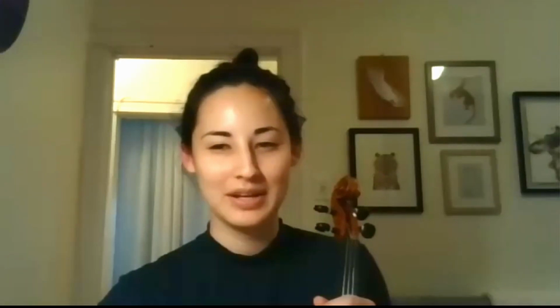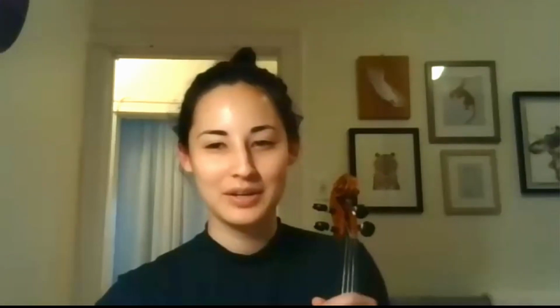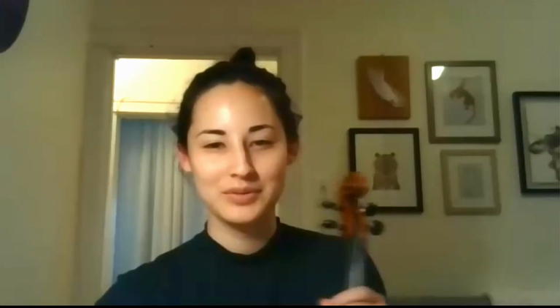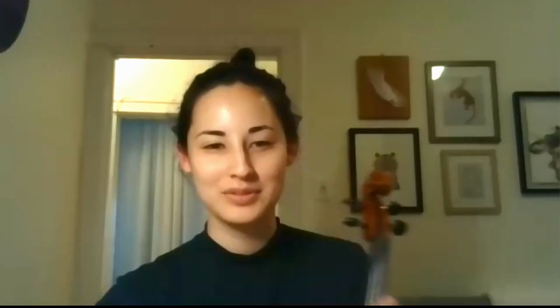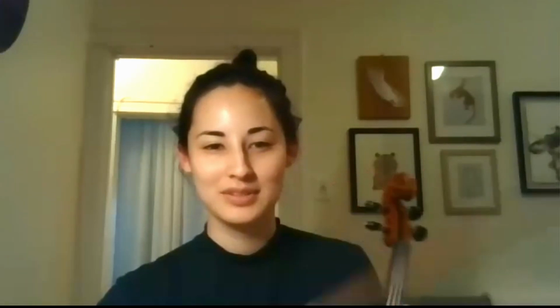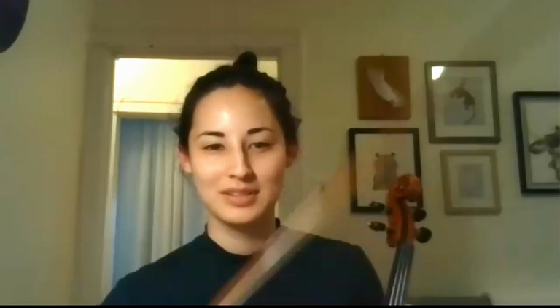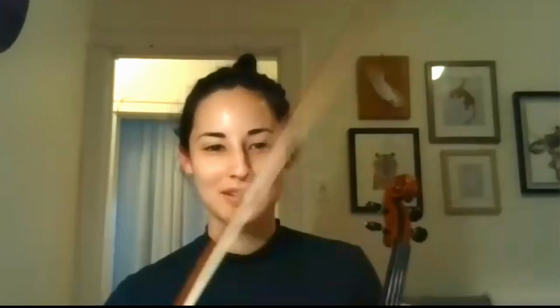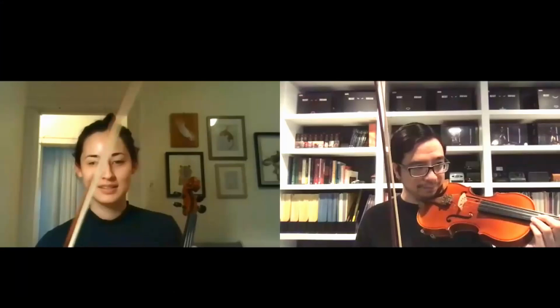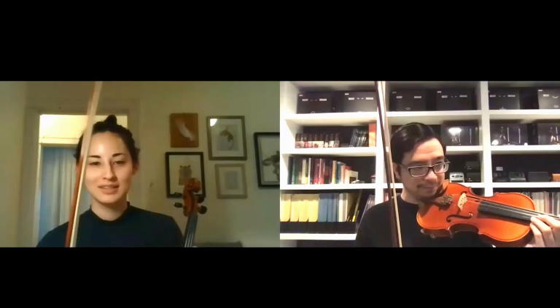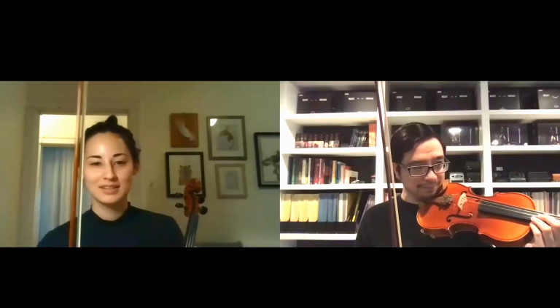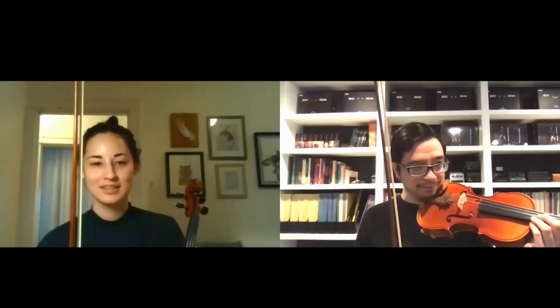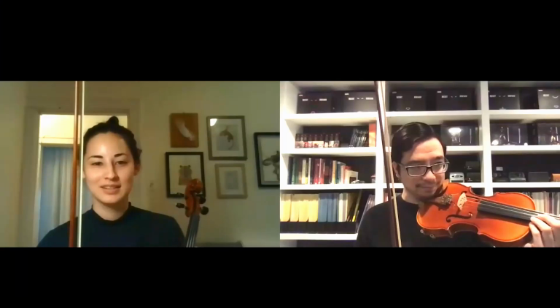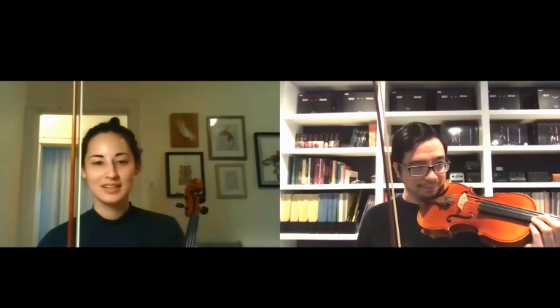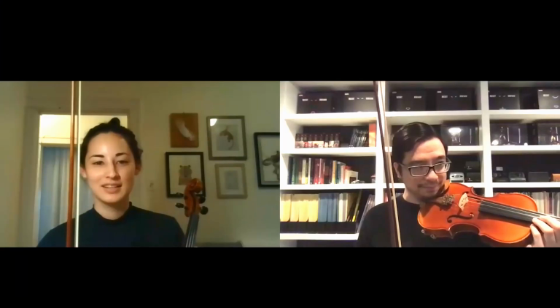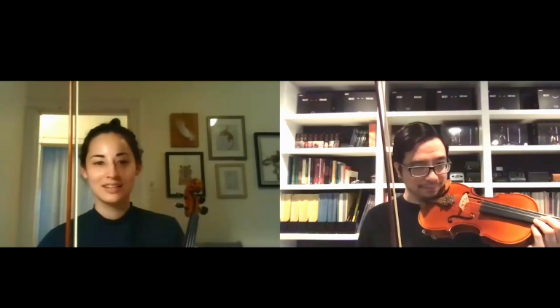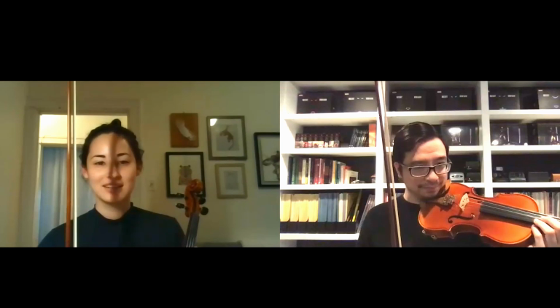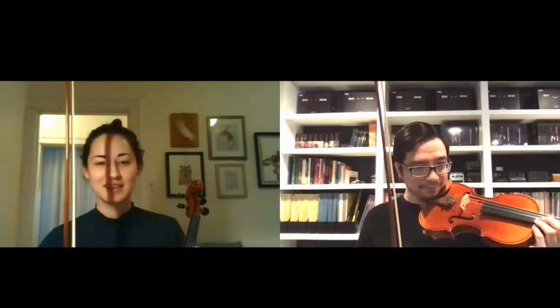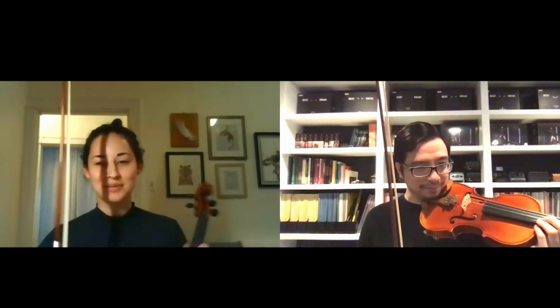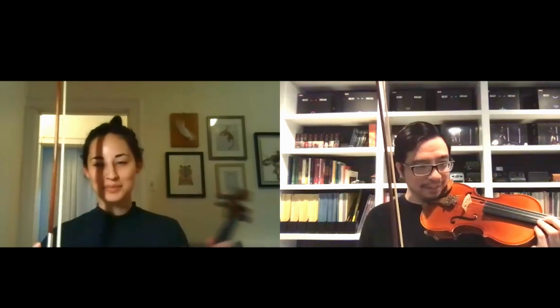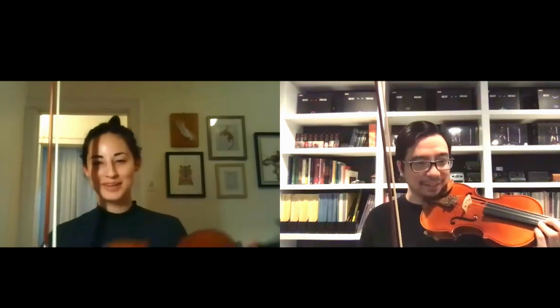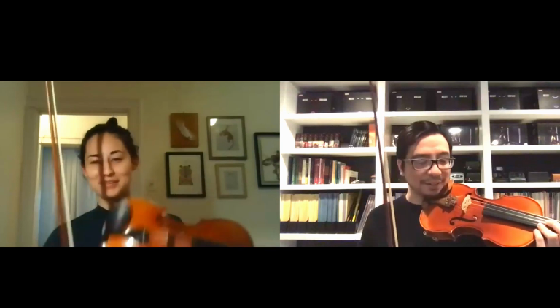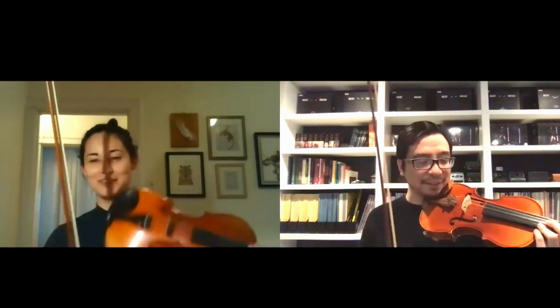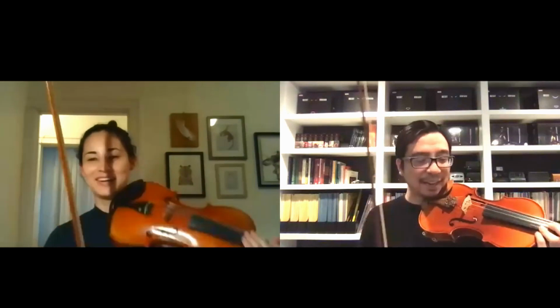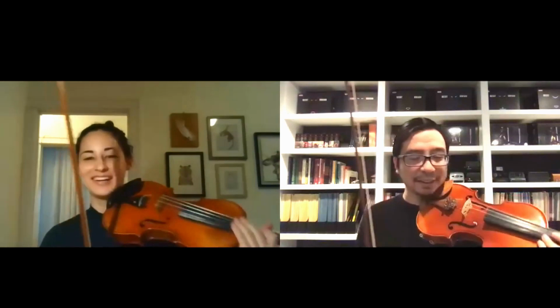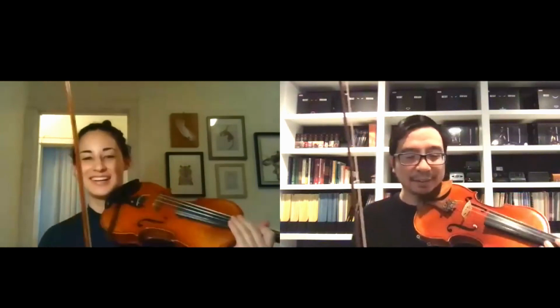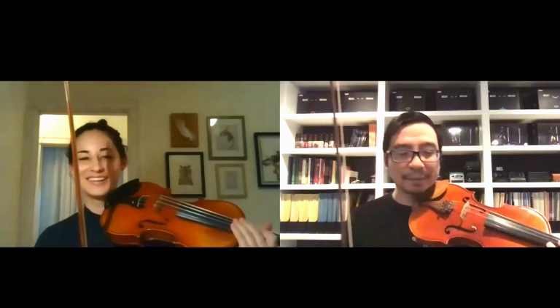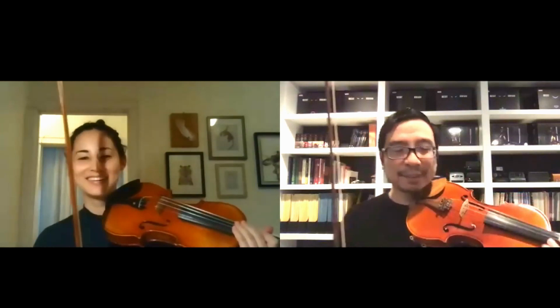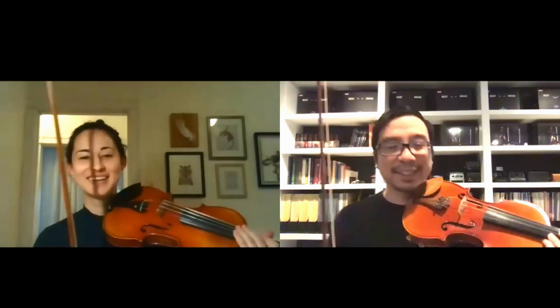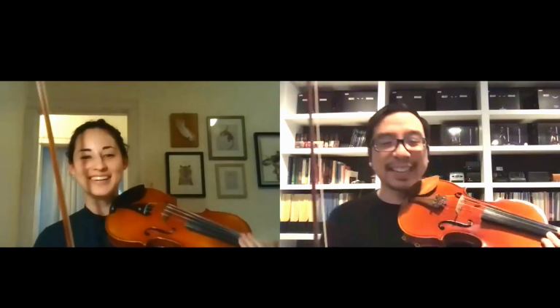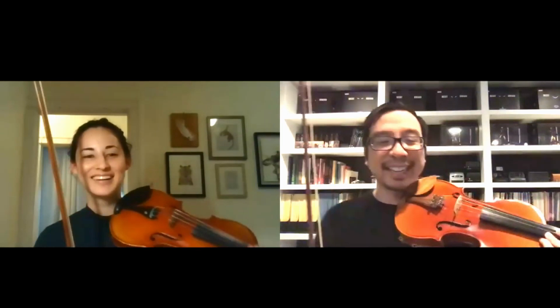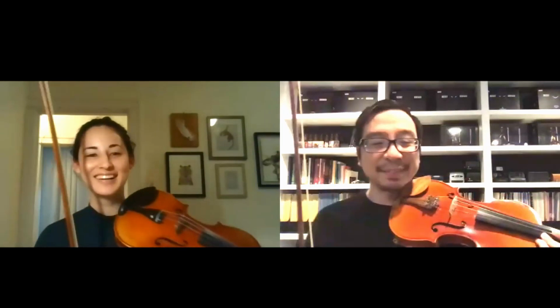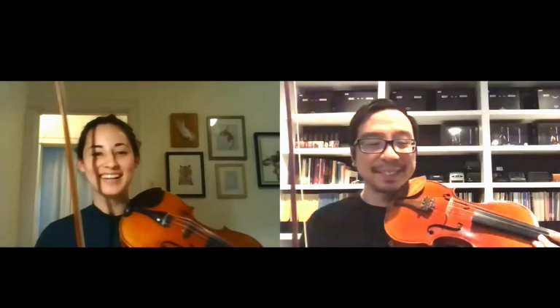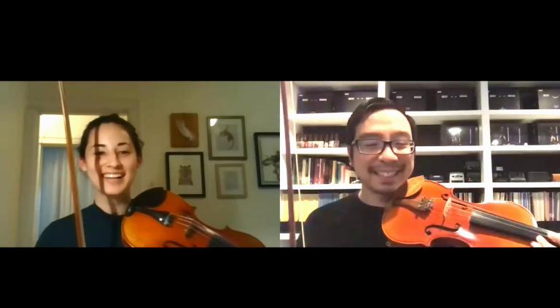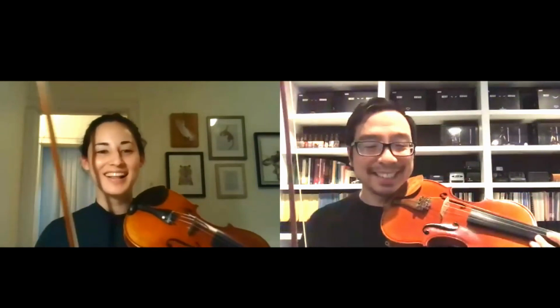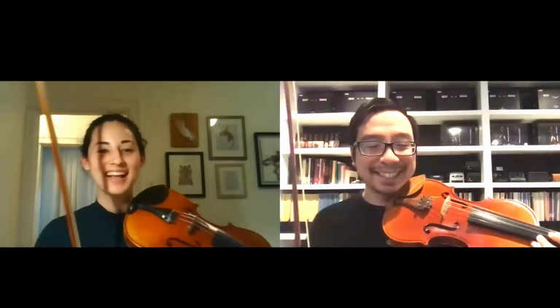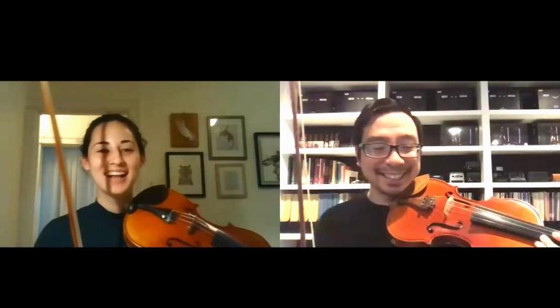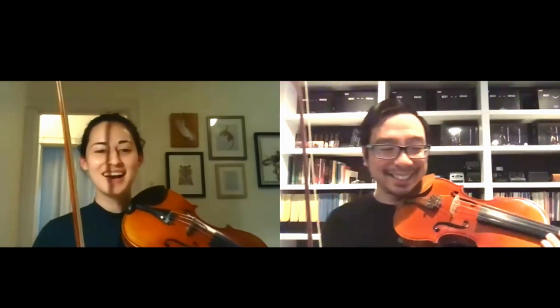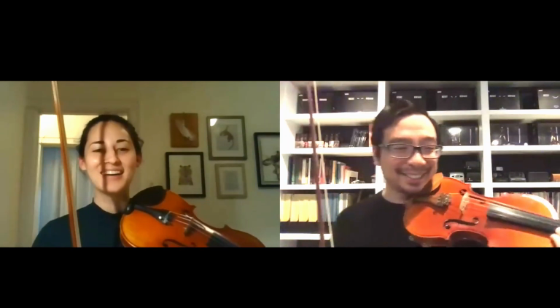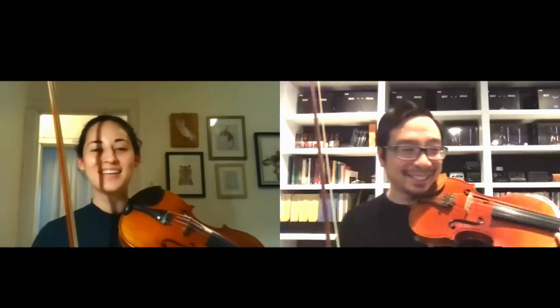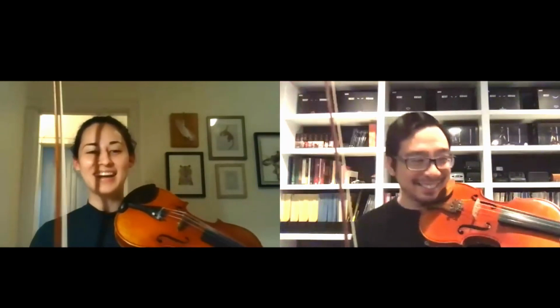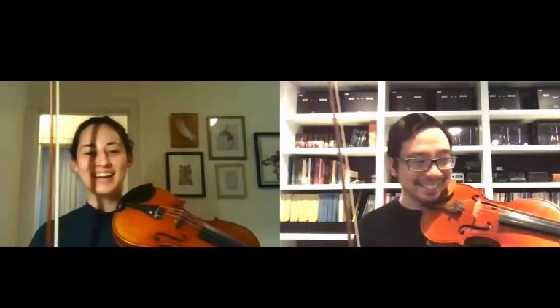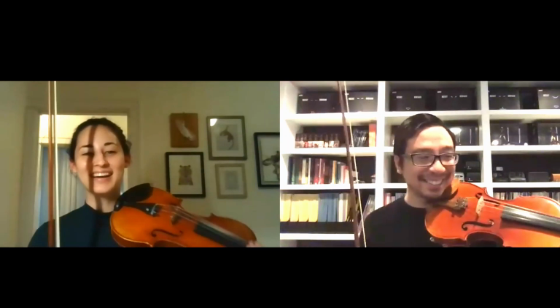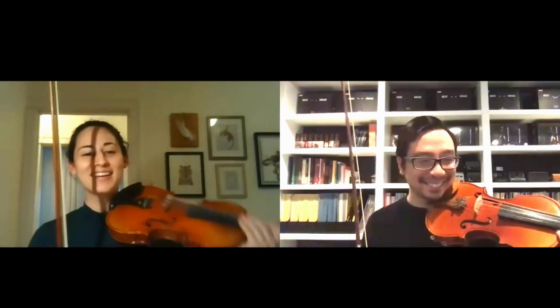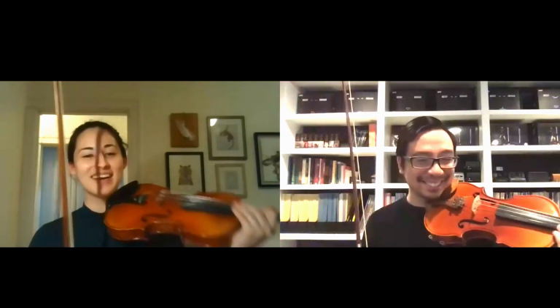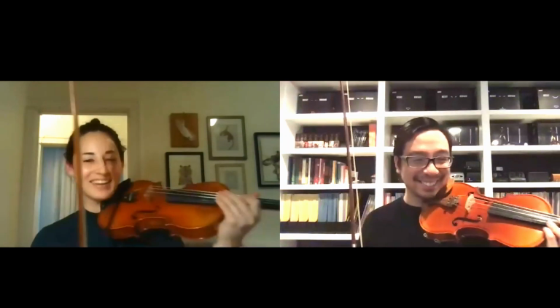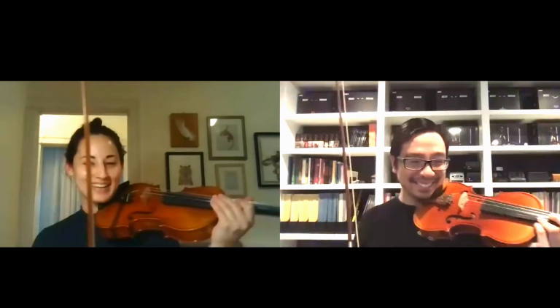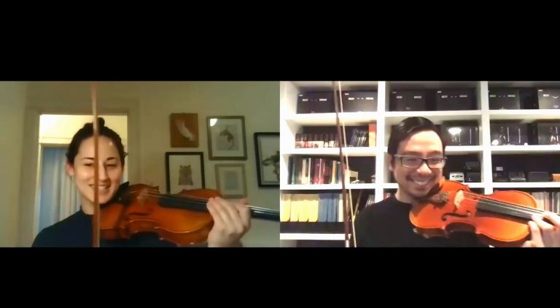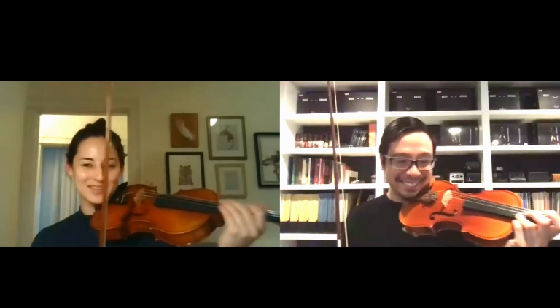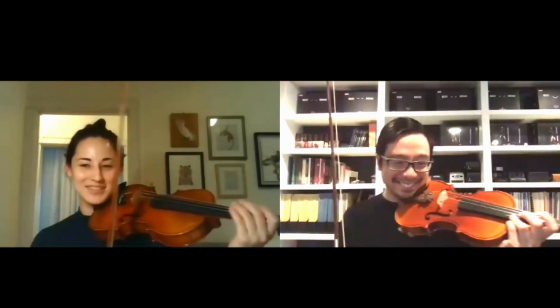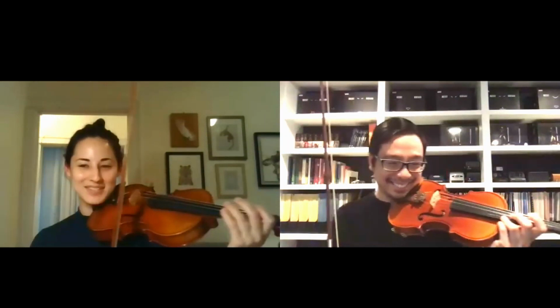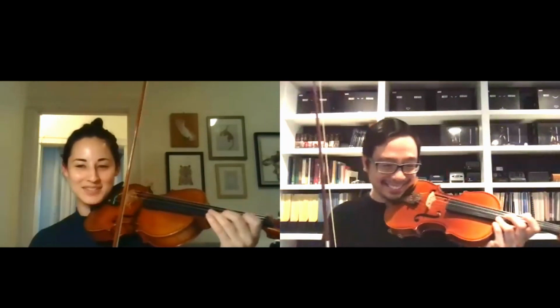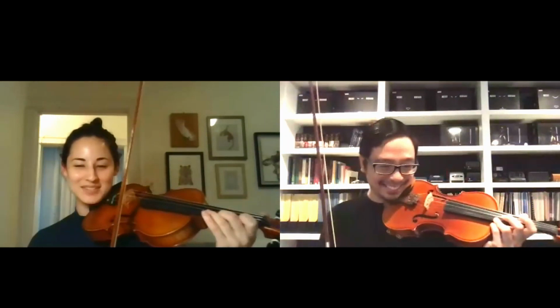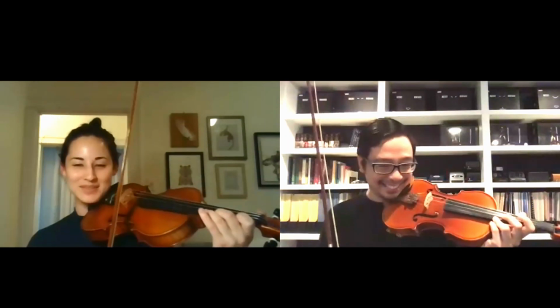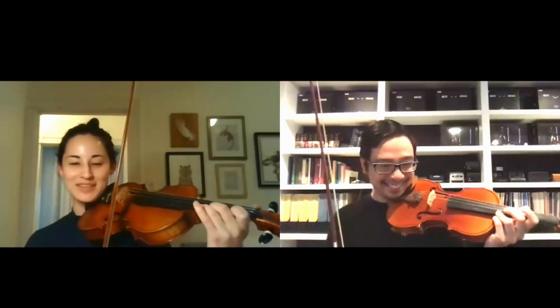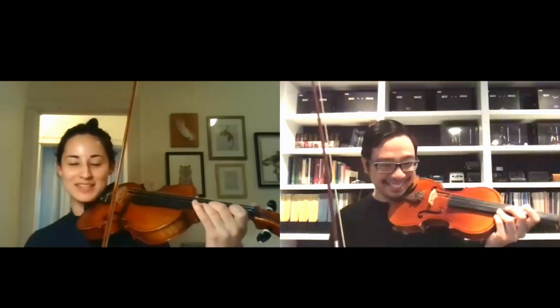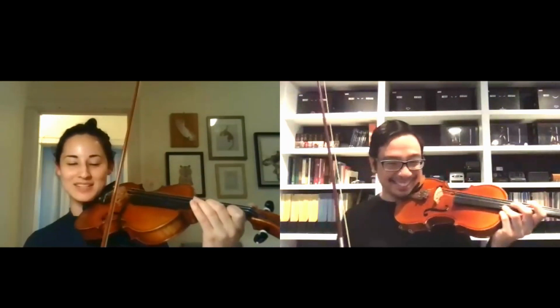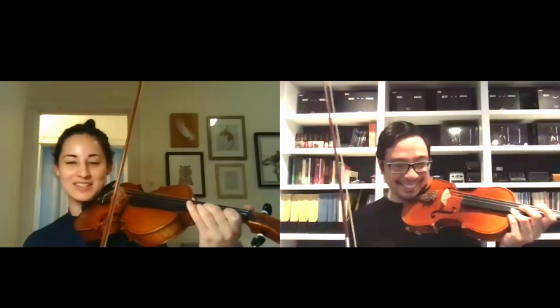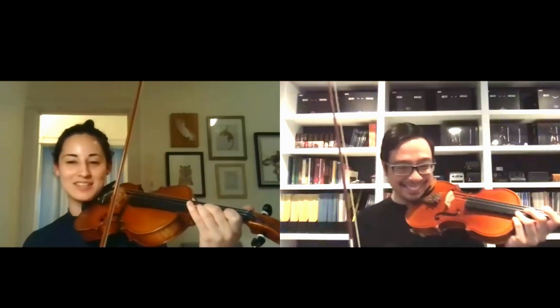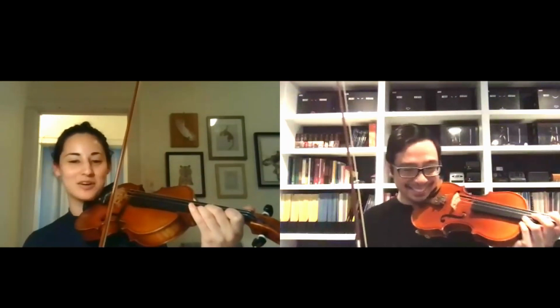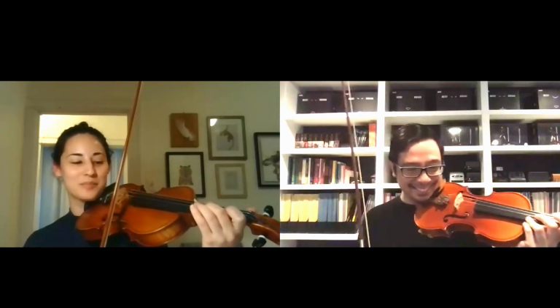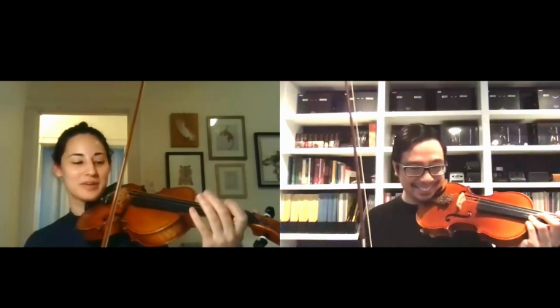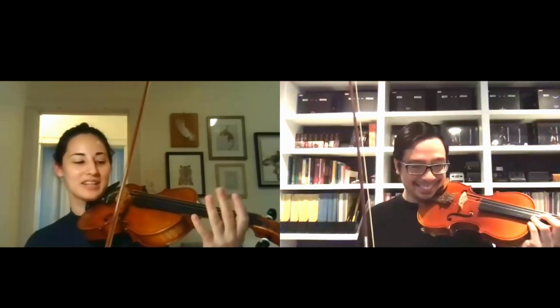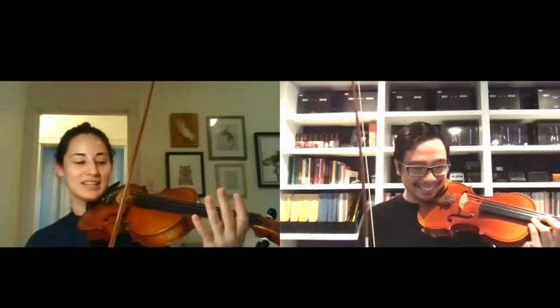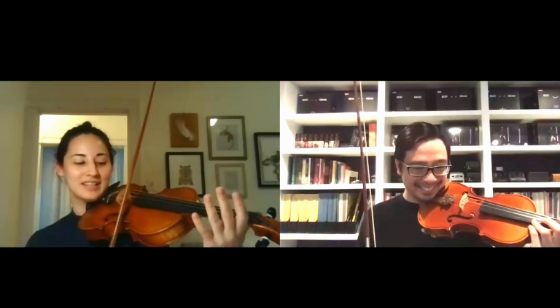Let's go on to Flower Song. Do you remember how that goes? I don't remember the name but I know how it goes. So this is the one that starts on open E.